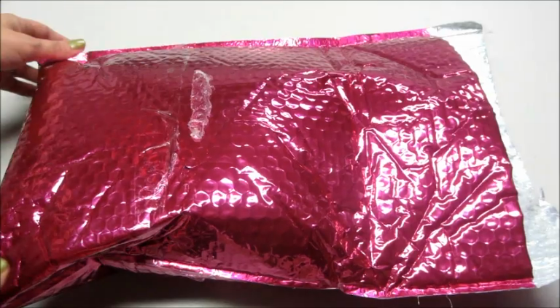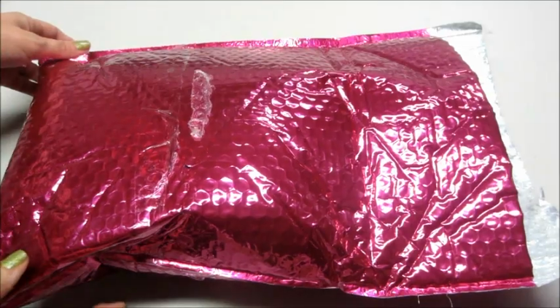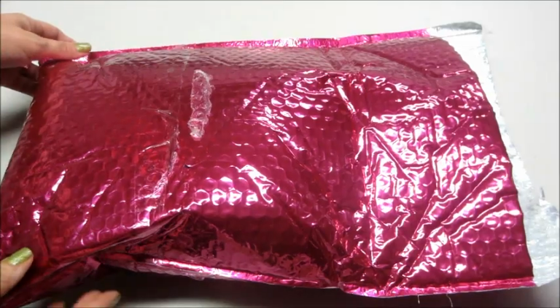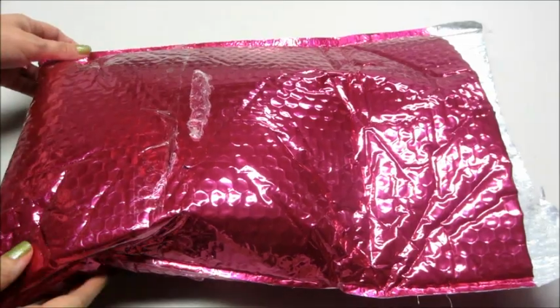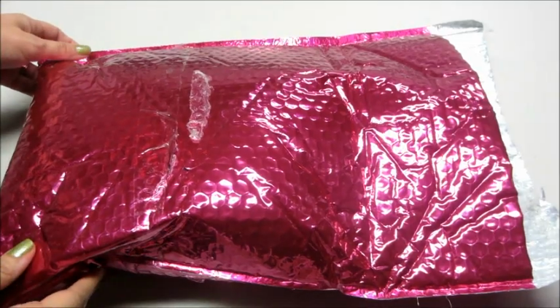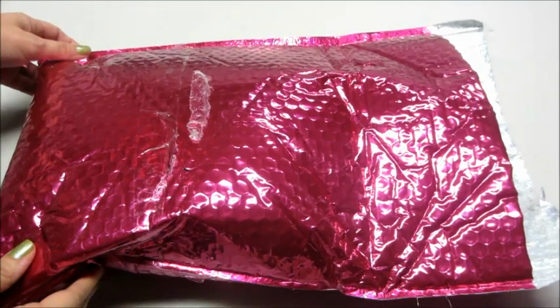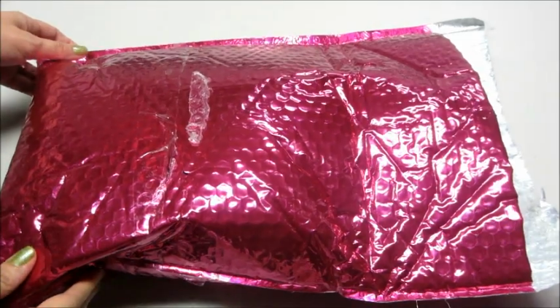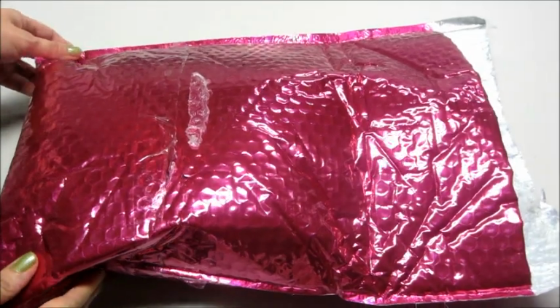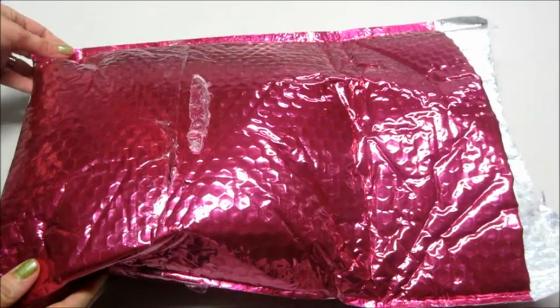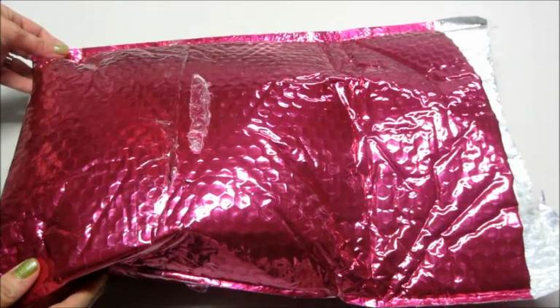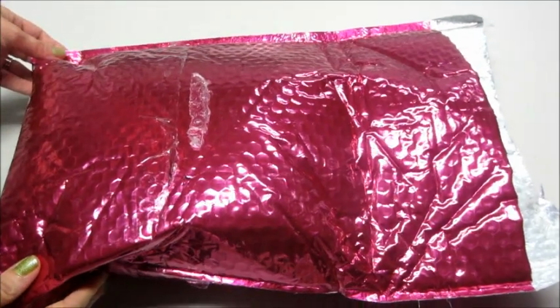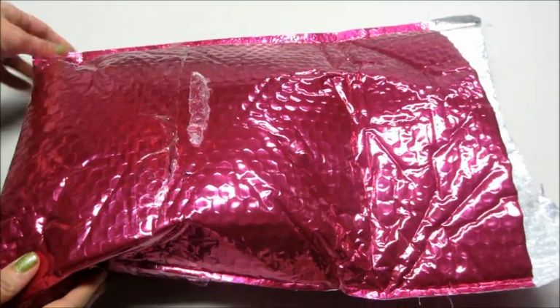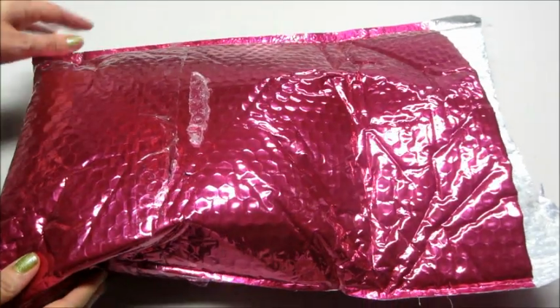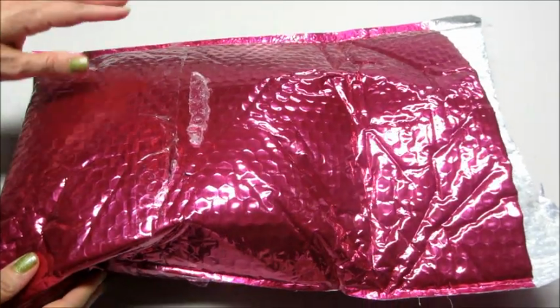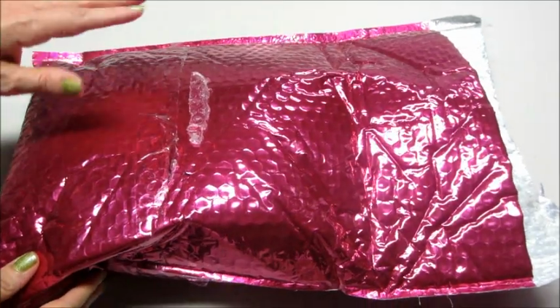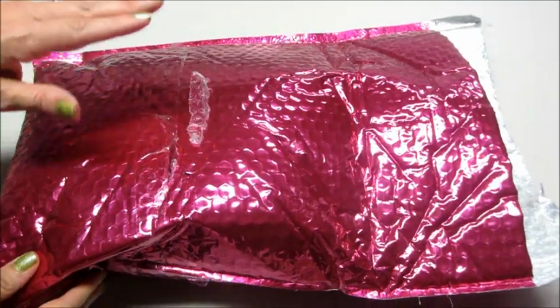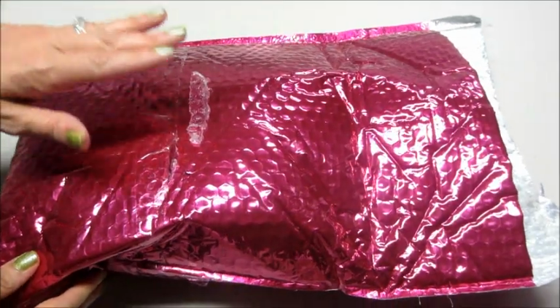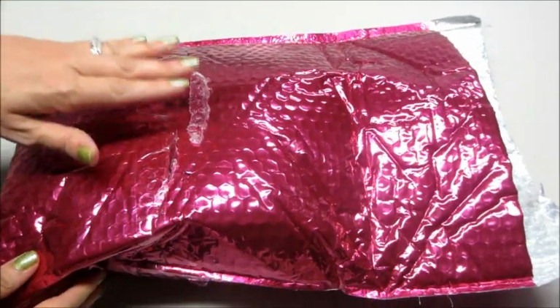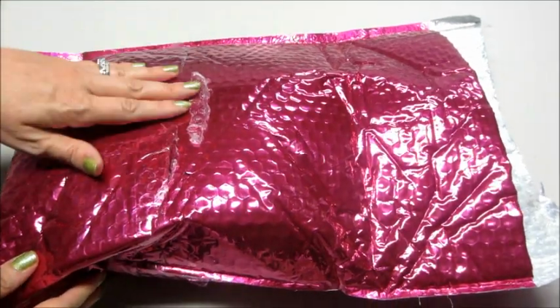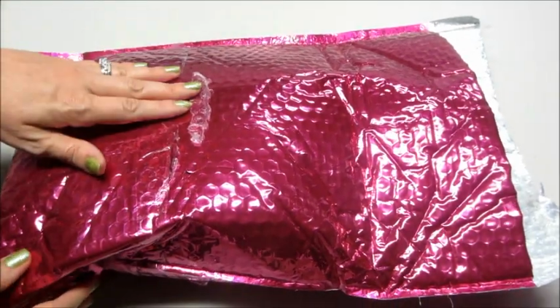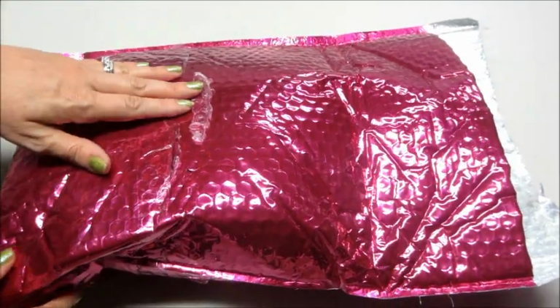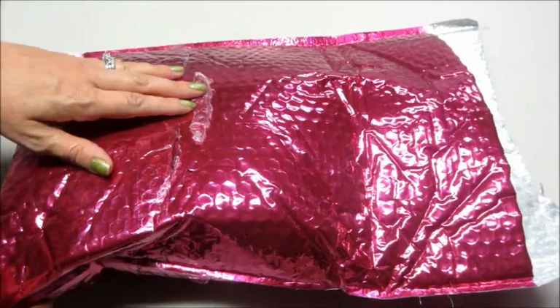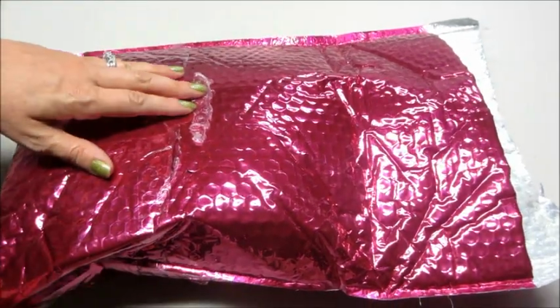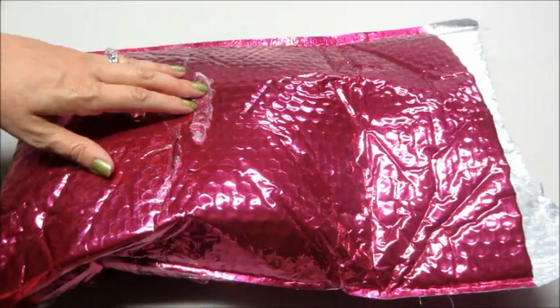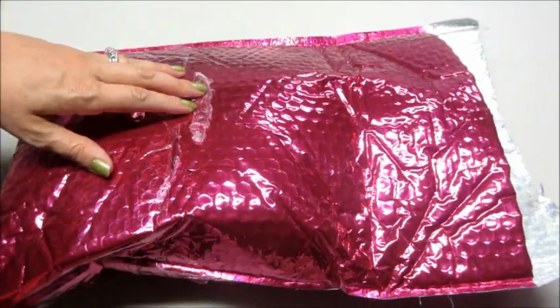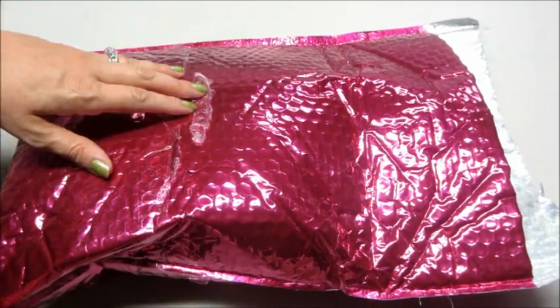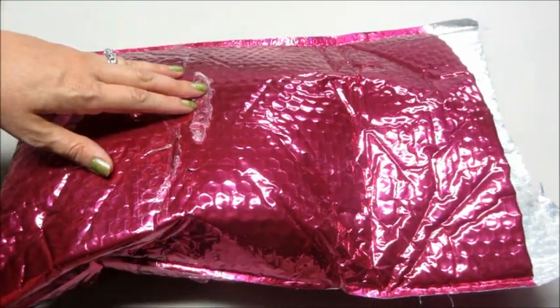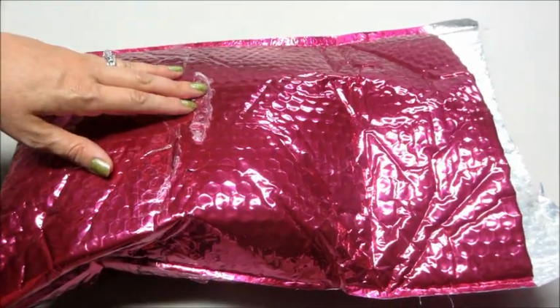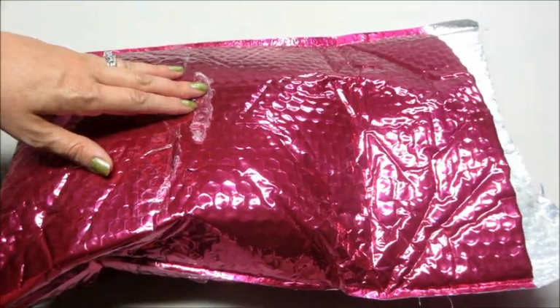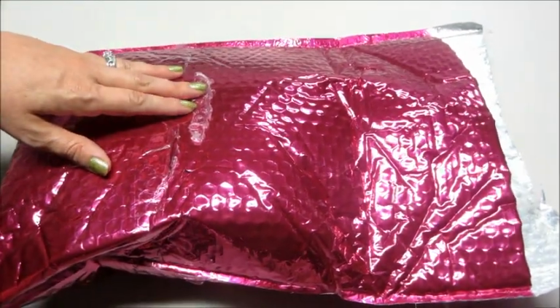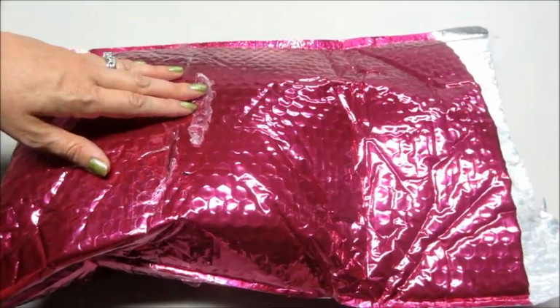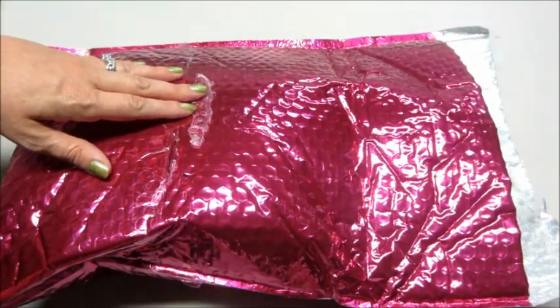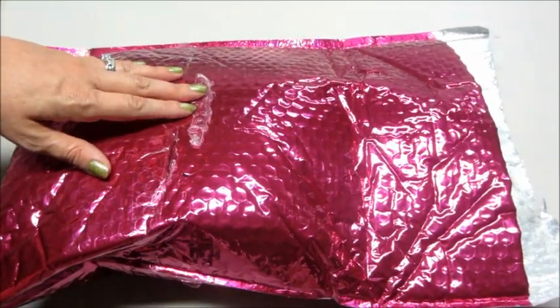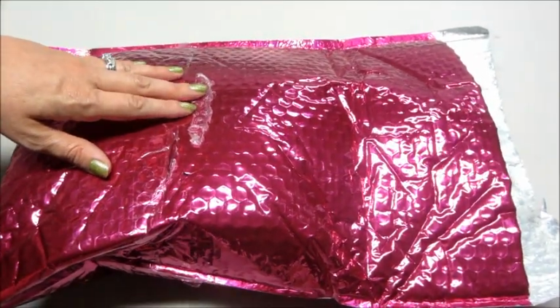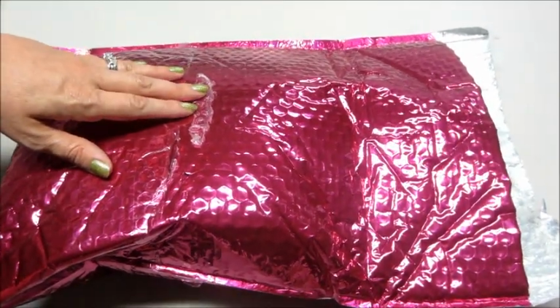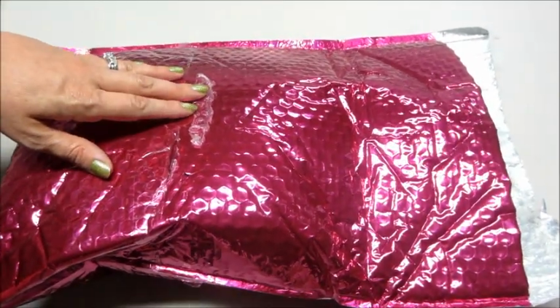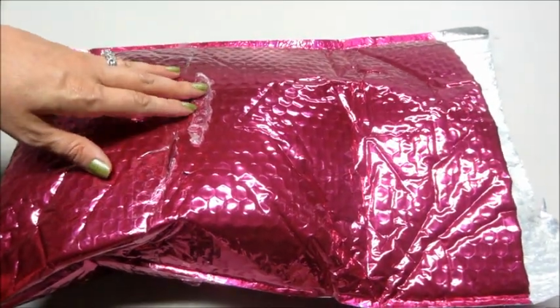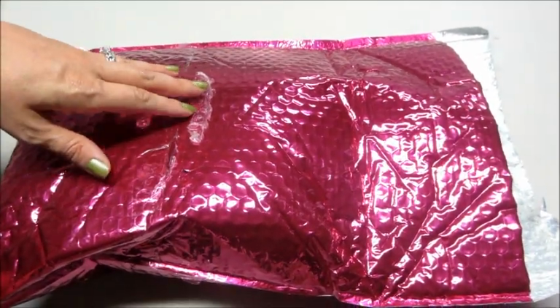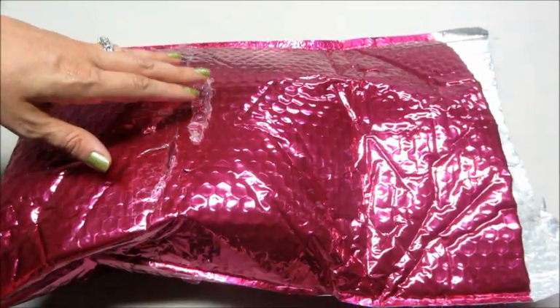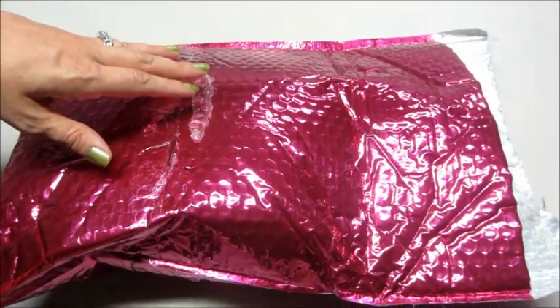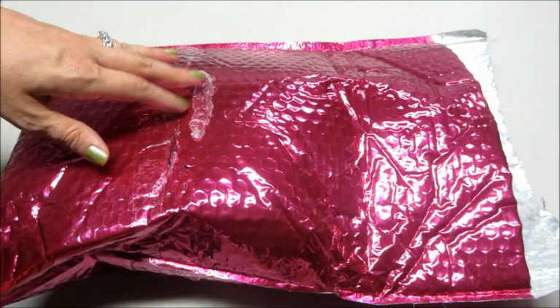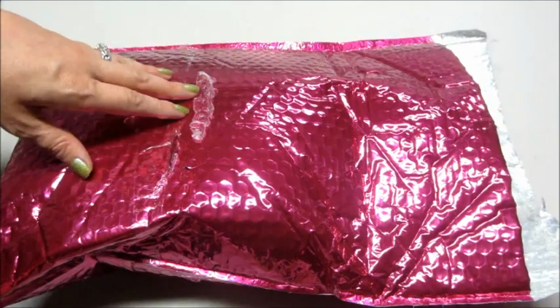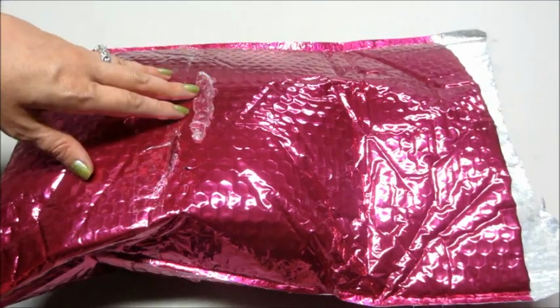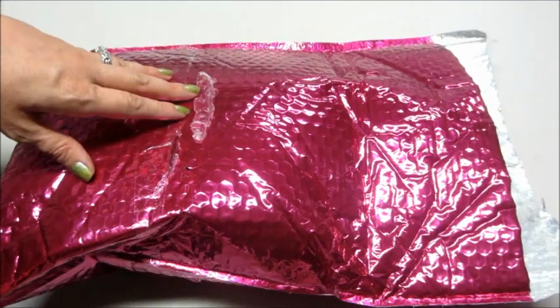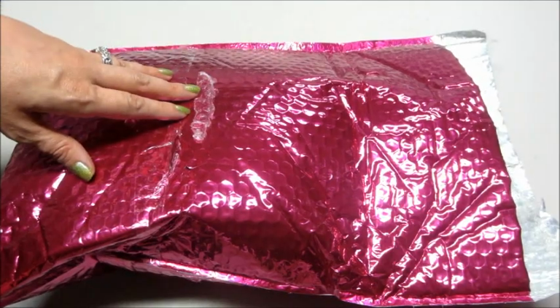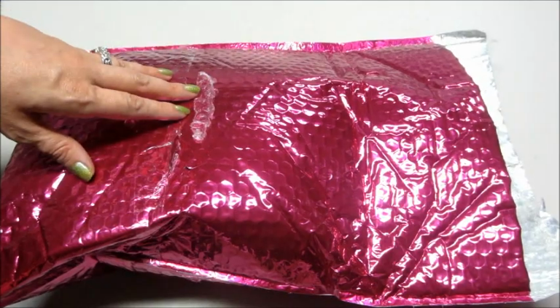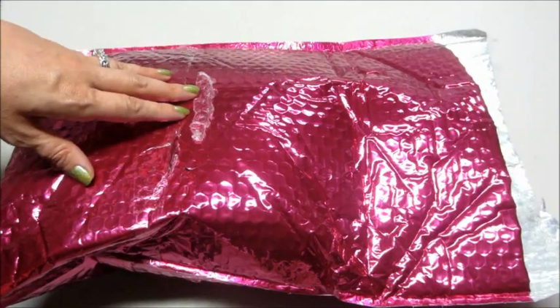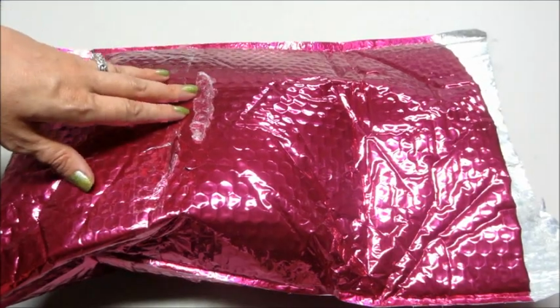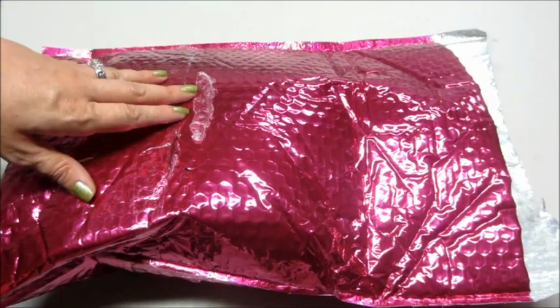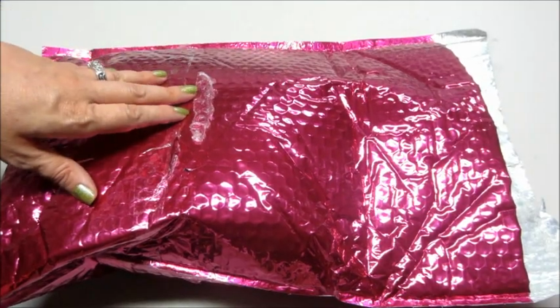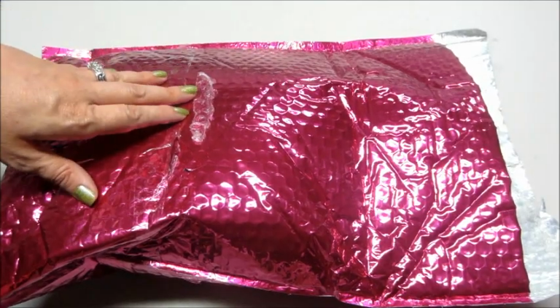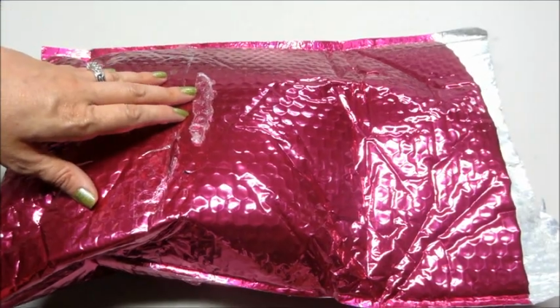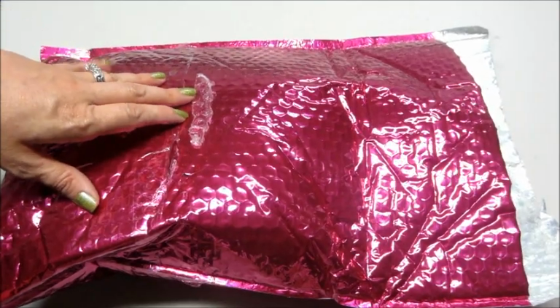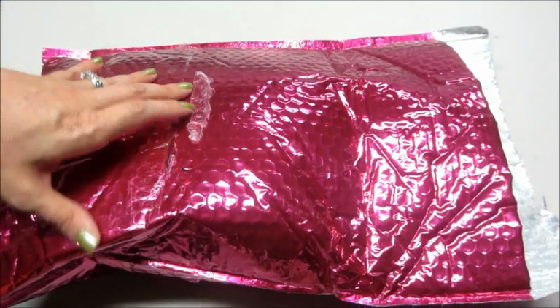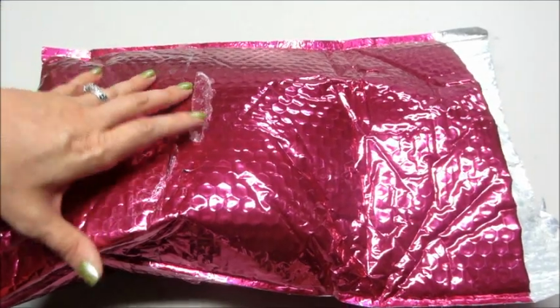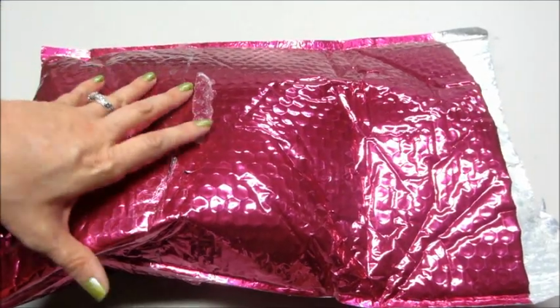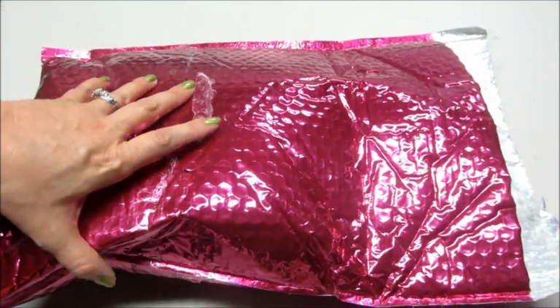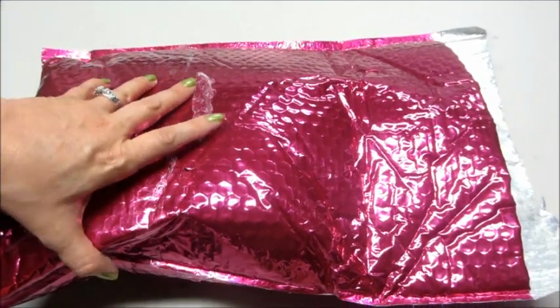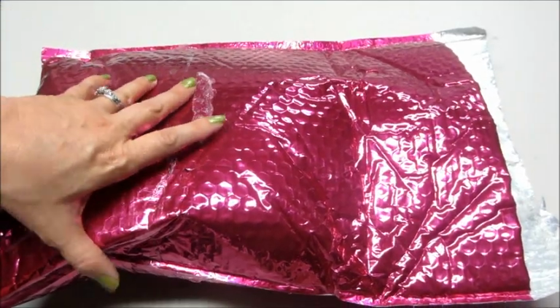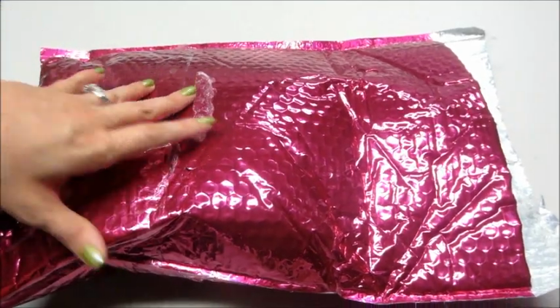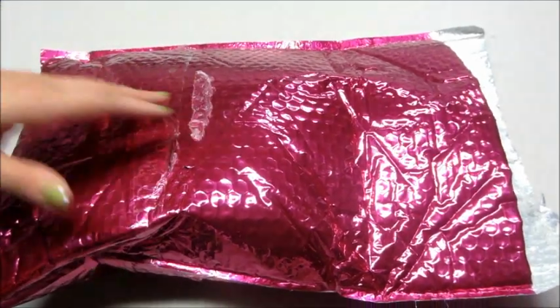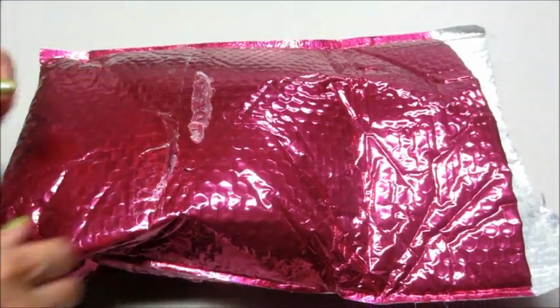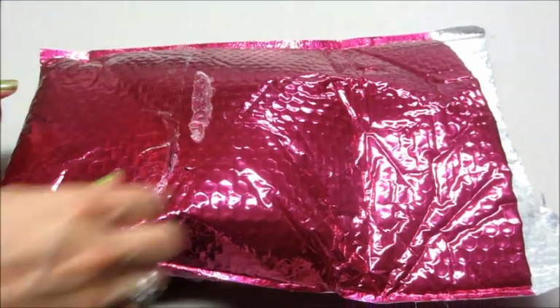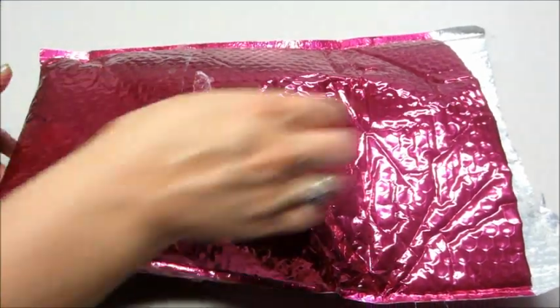Hi guys and welcome back to my channel. Today I have an unboxing from Nadine West. This is my clothing subscription for the month of July.